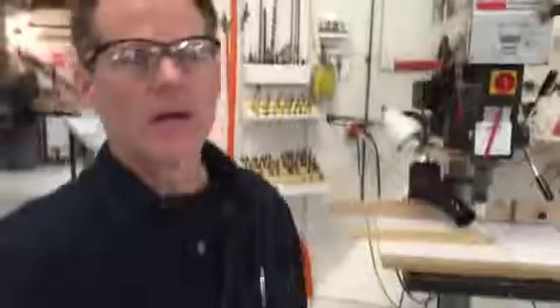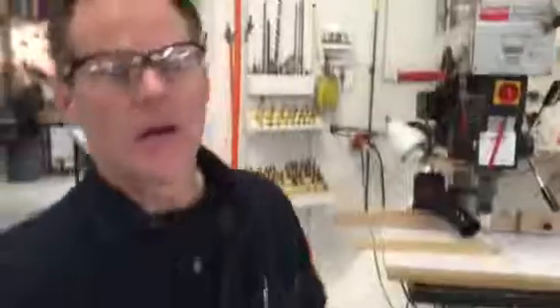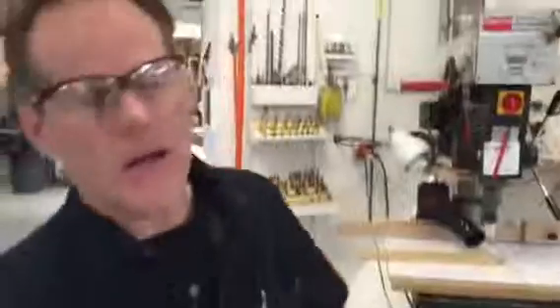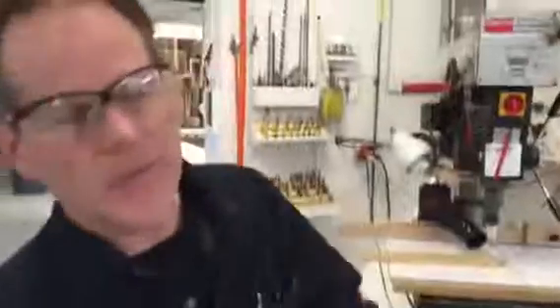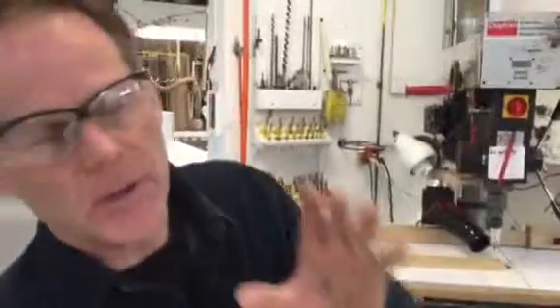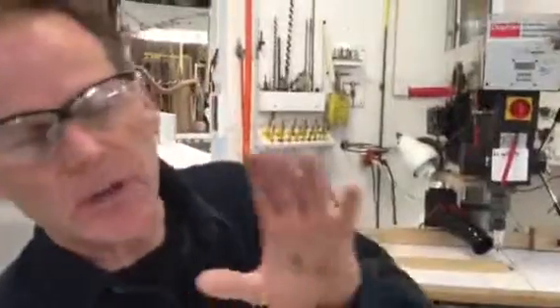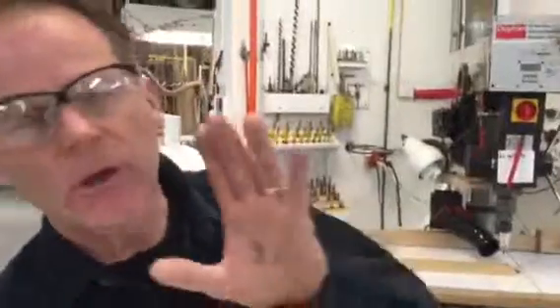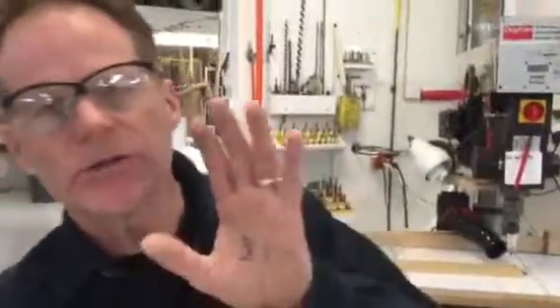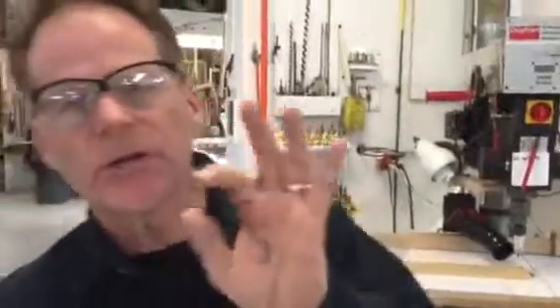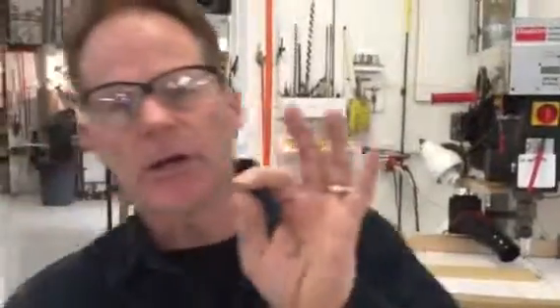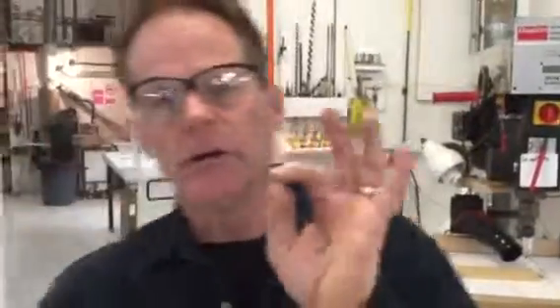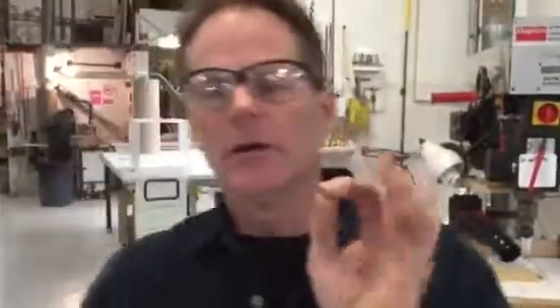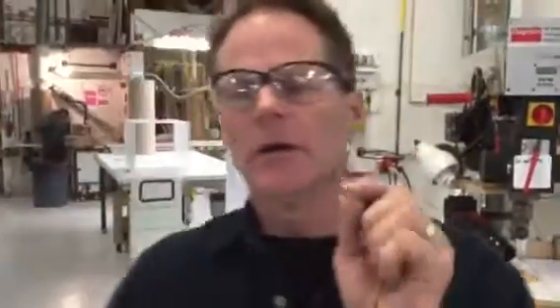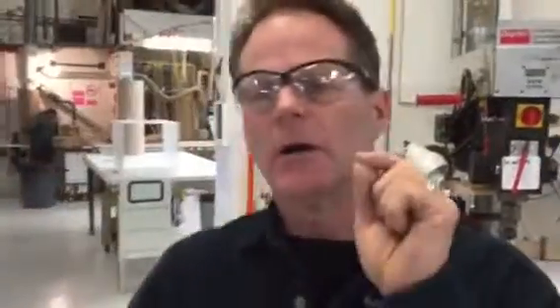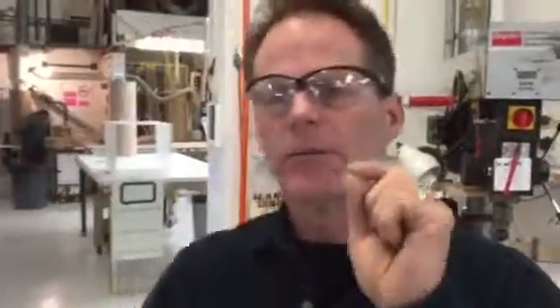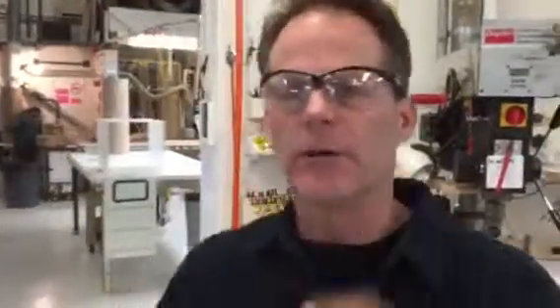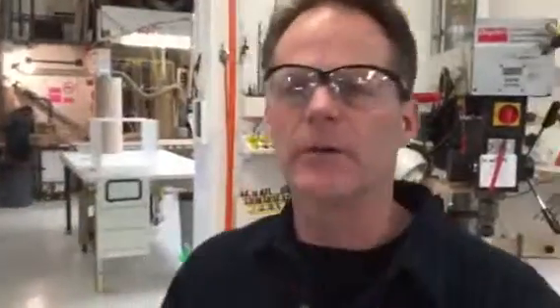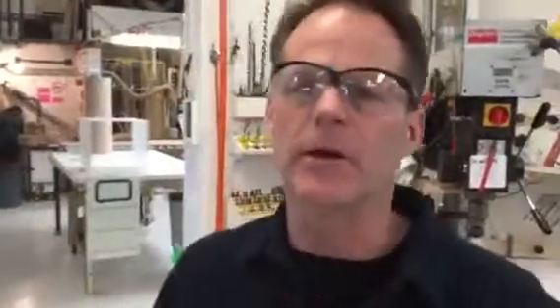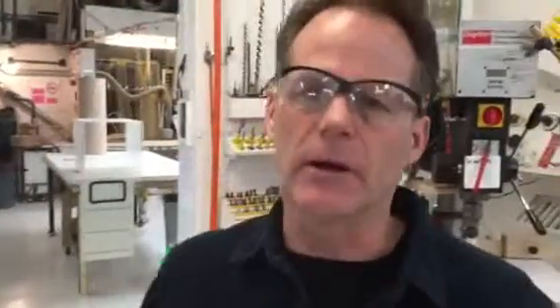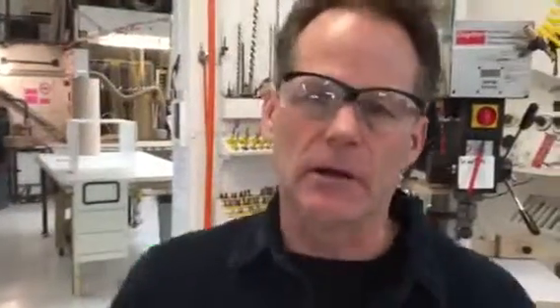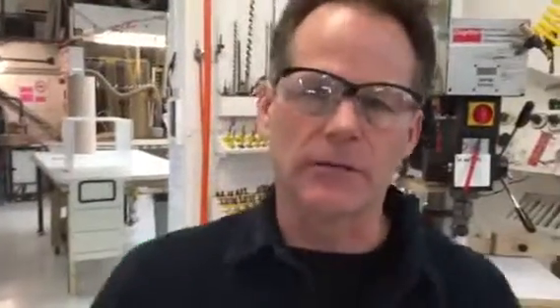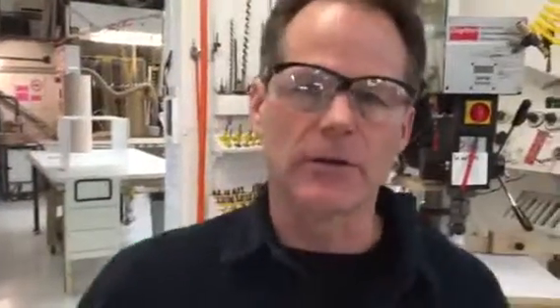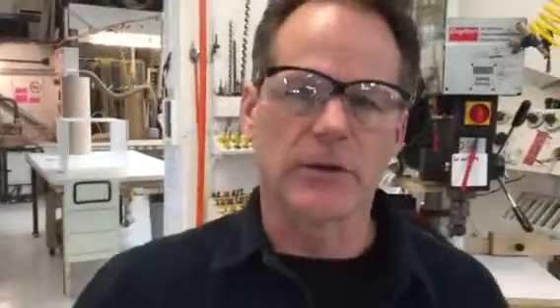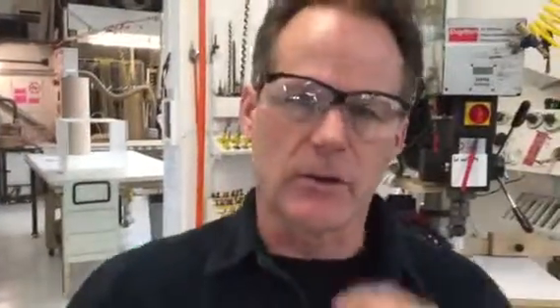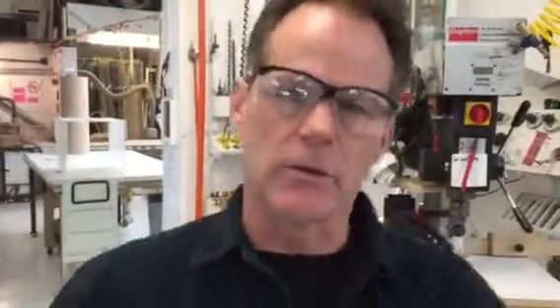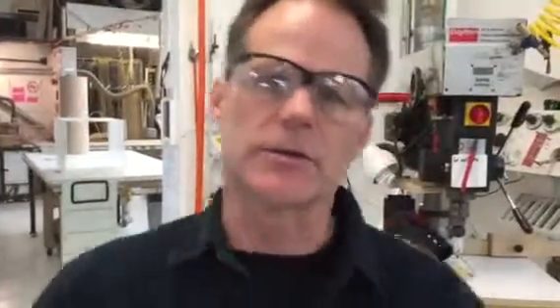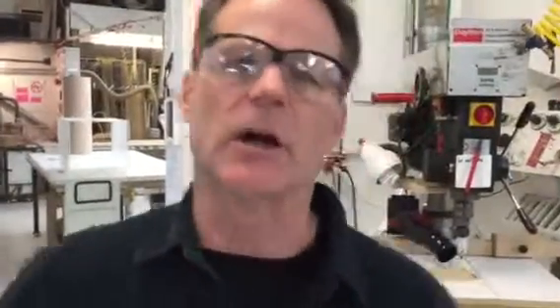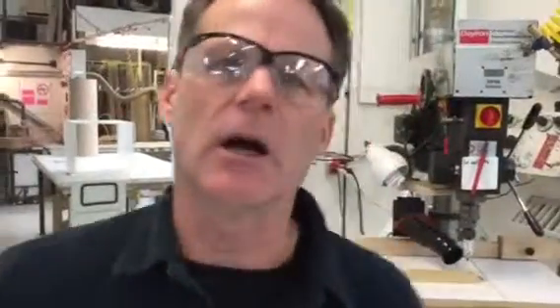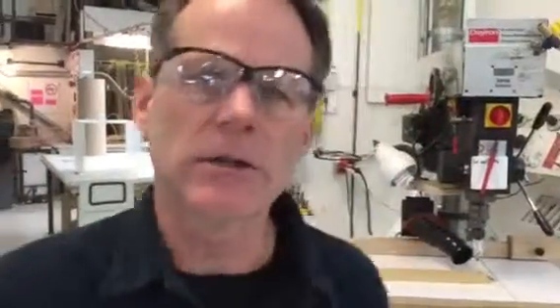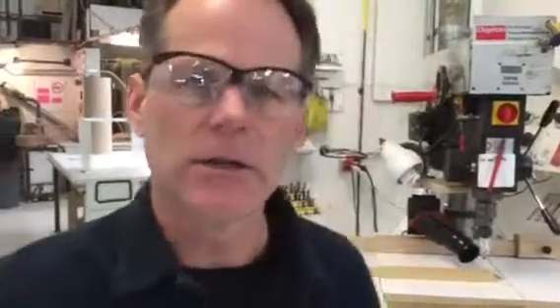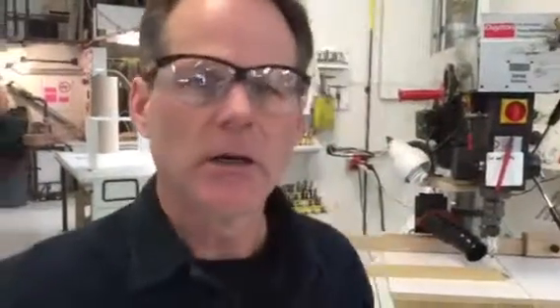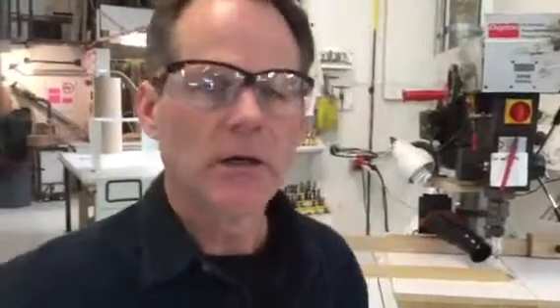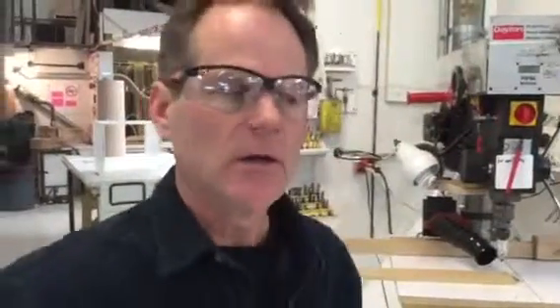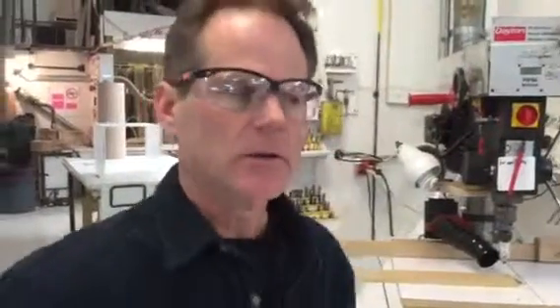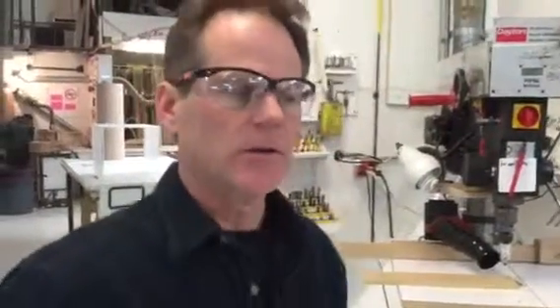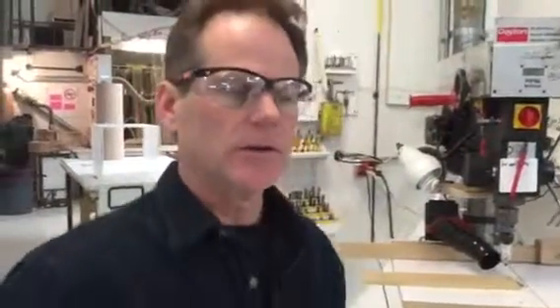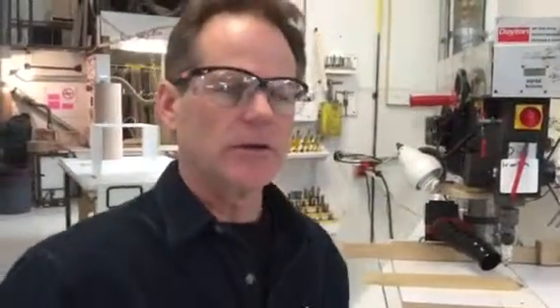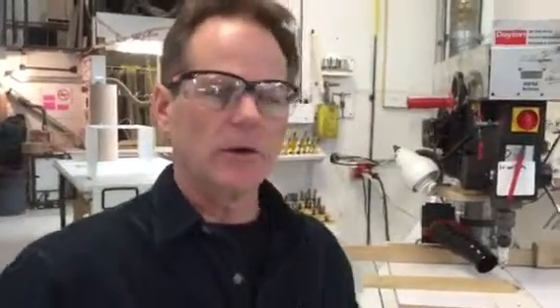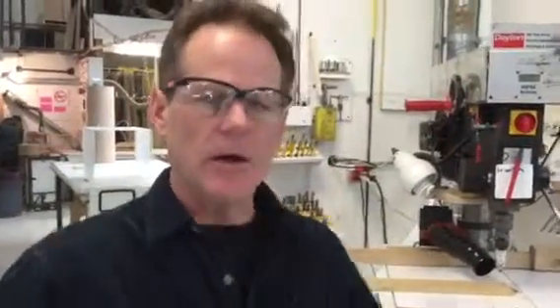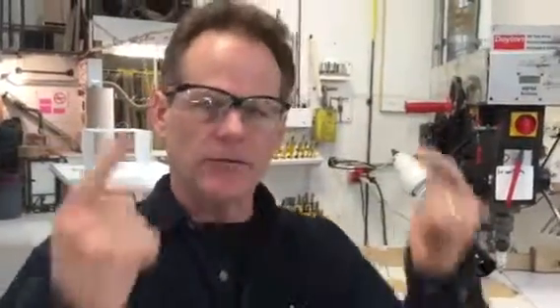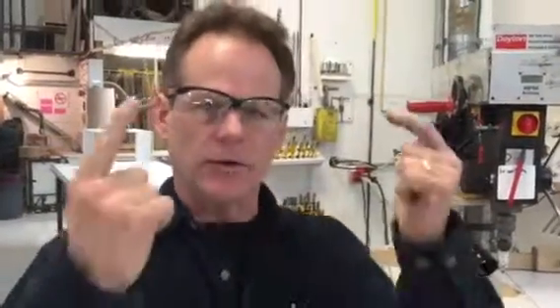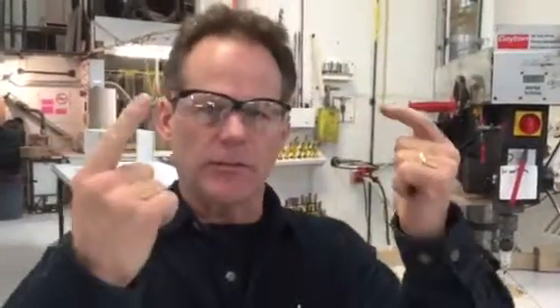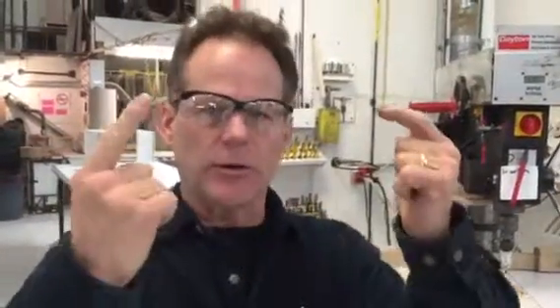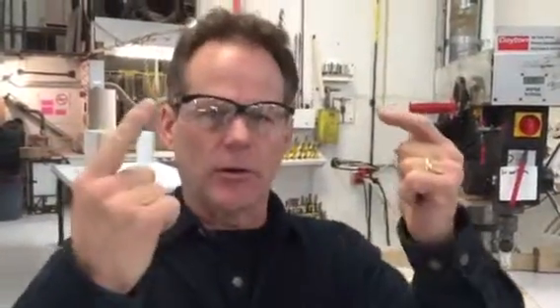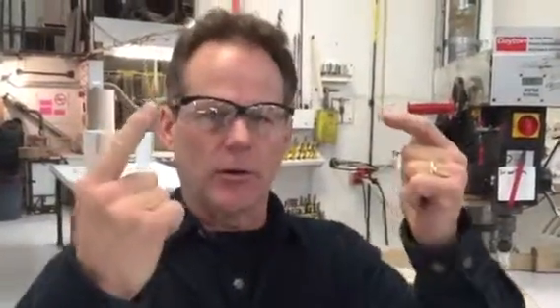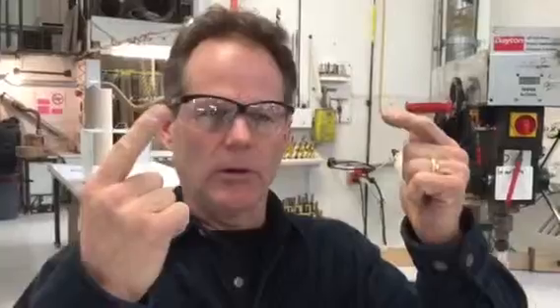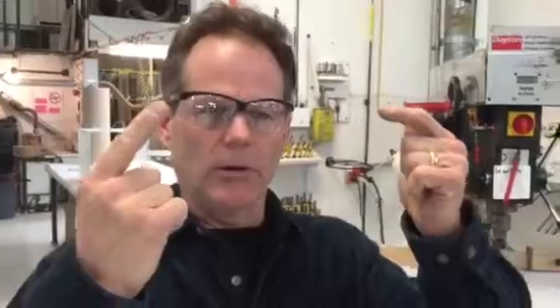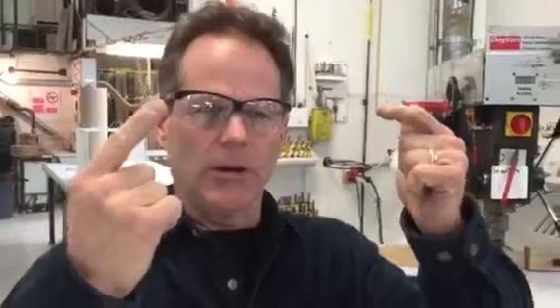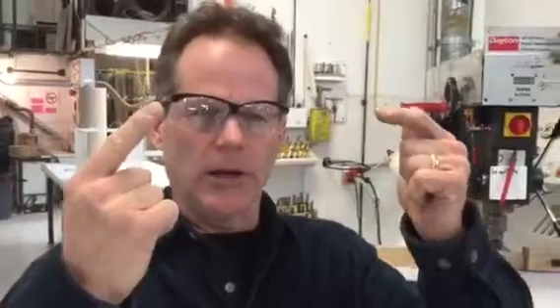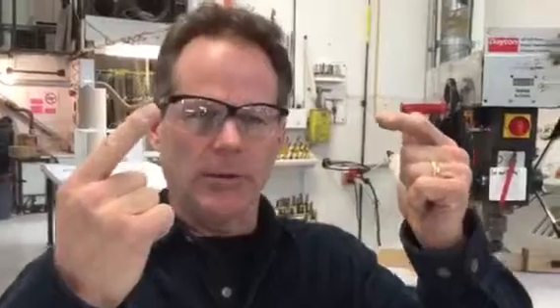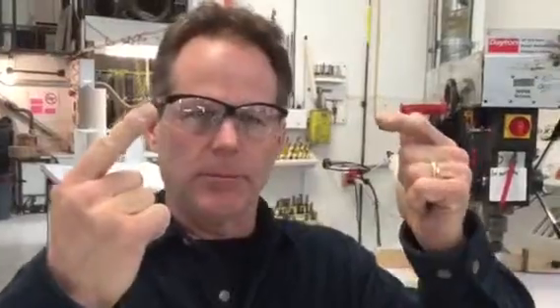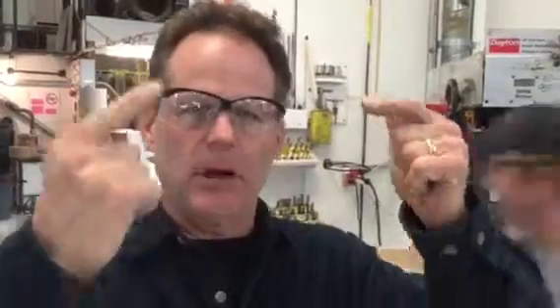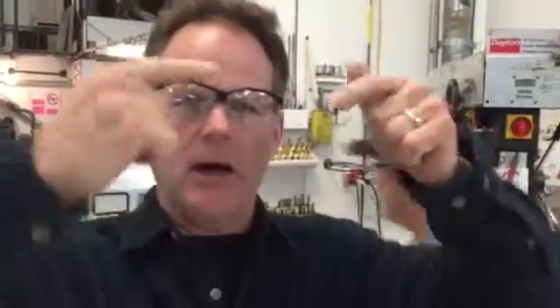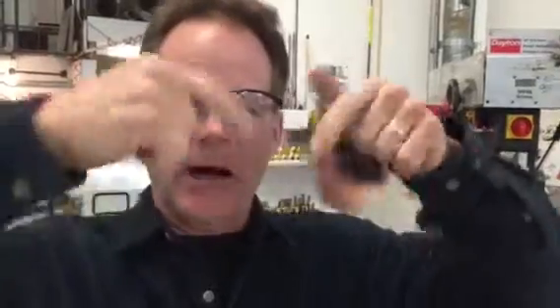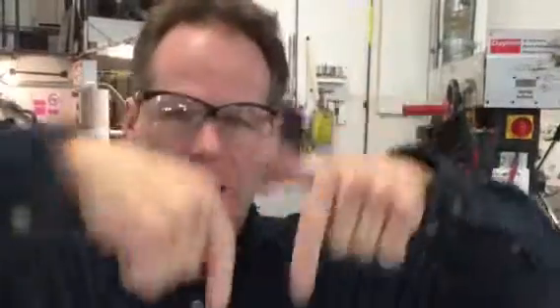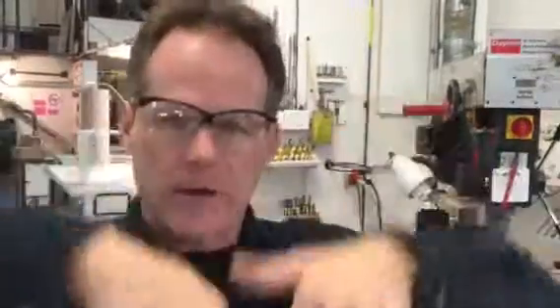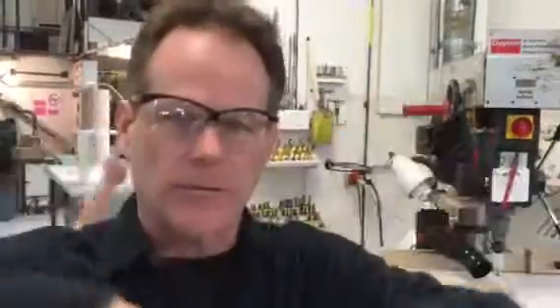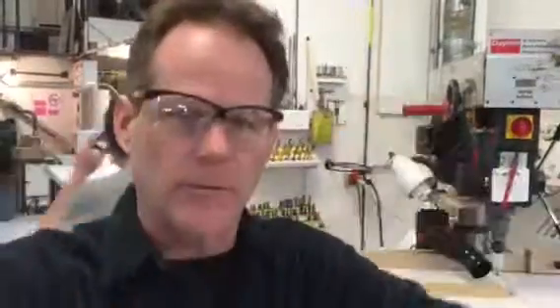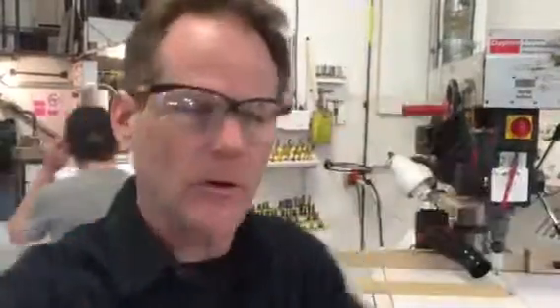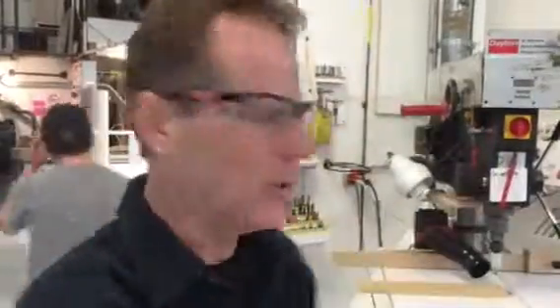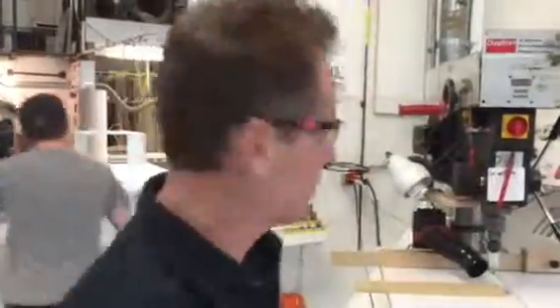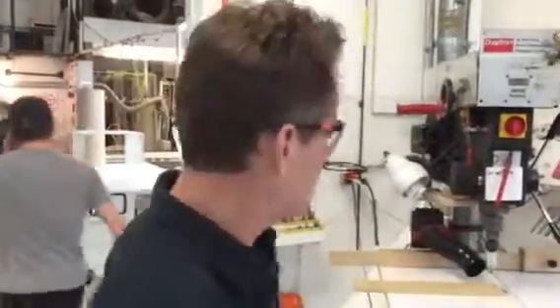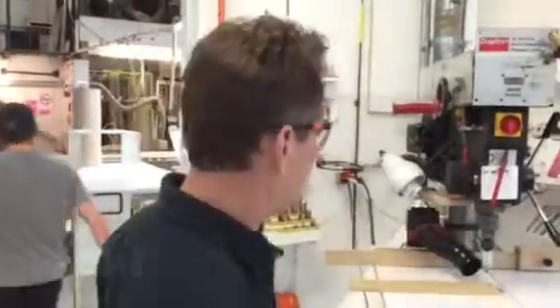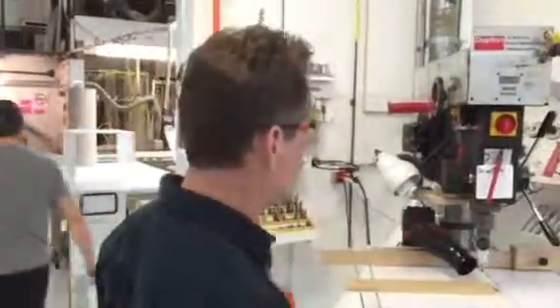Hey everybody, I want to show you a fundamental of using hole saws so that you don't have to pull the plug out from the hole saw.